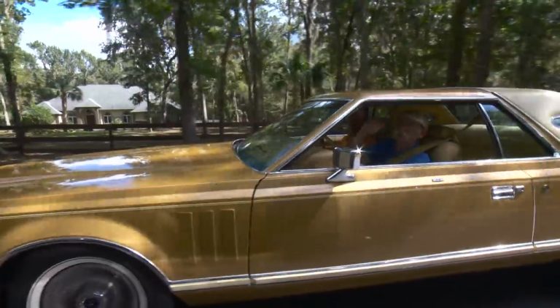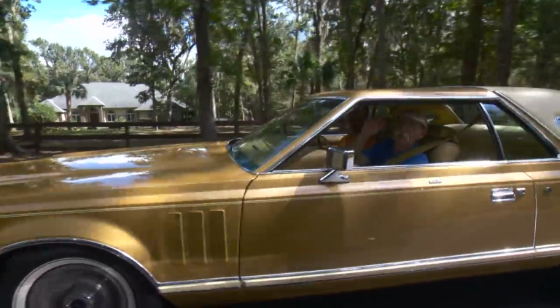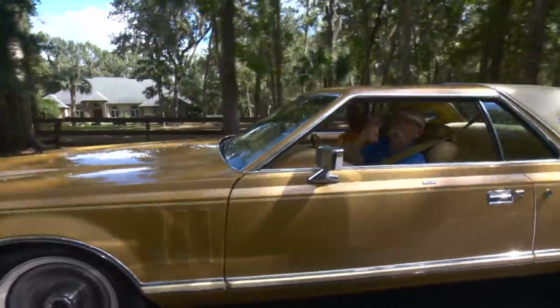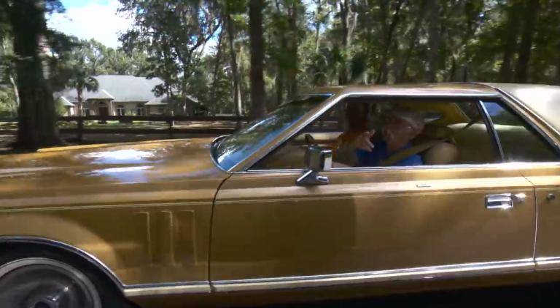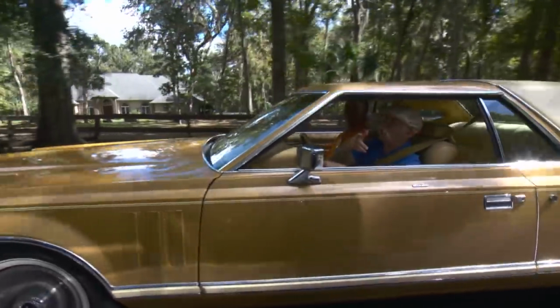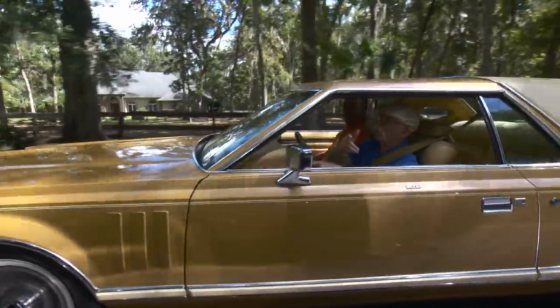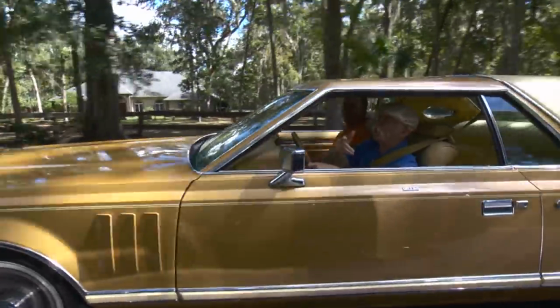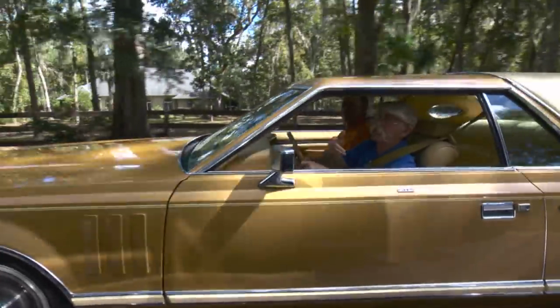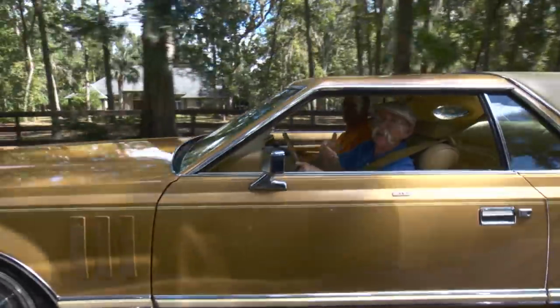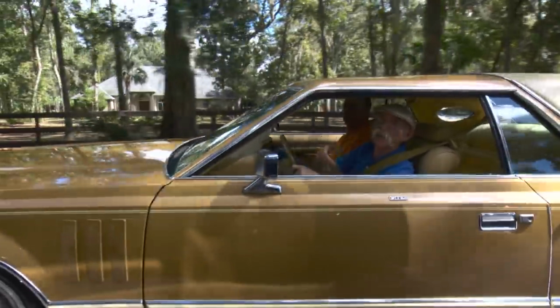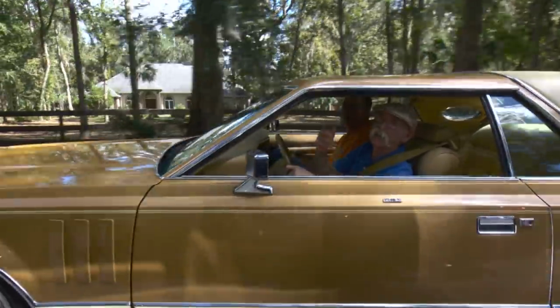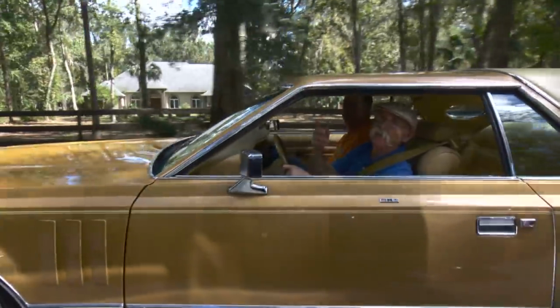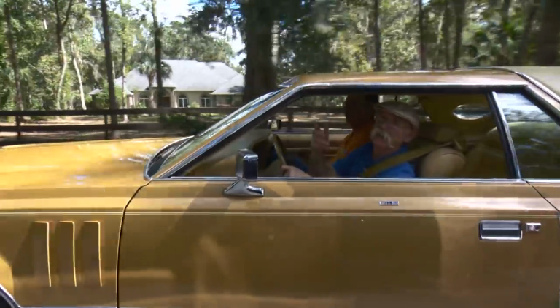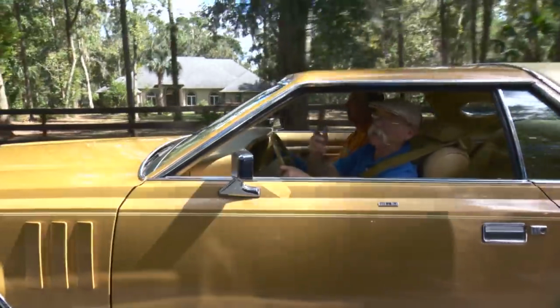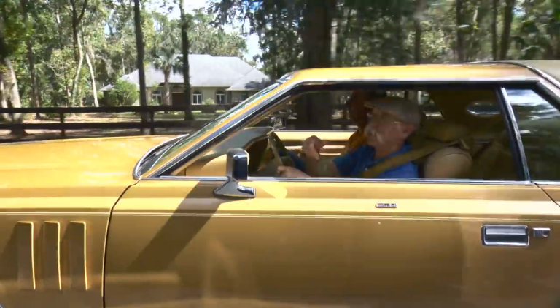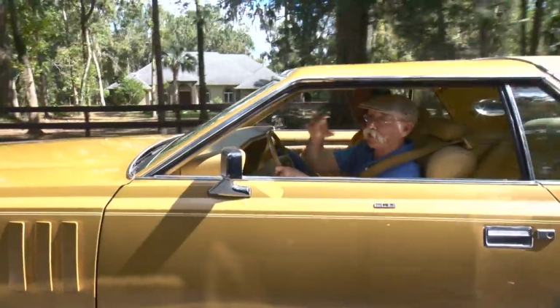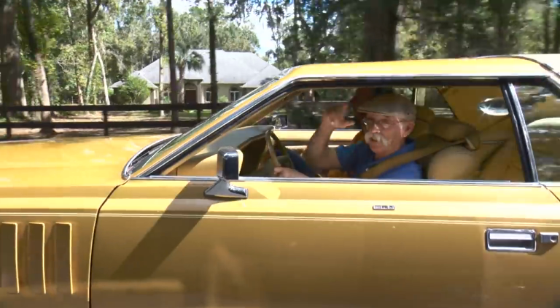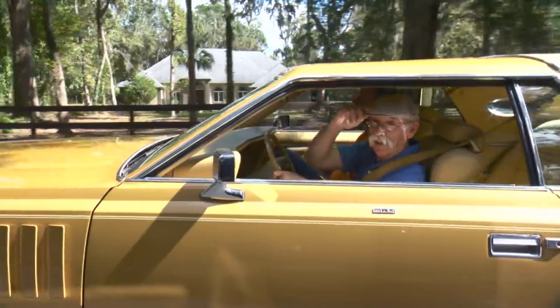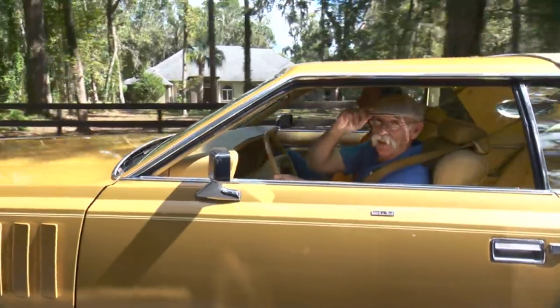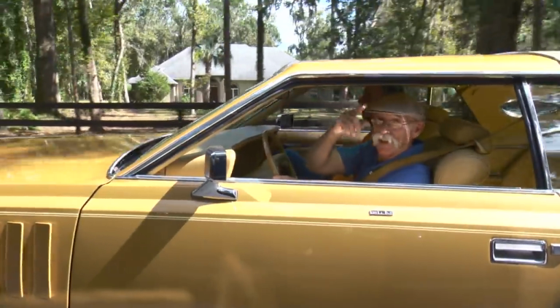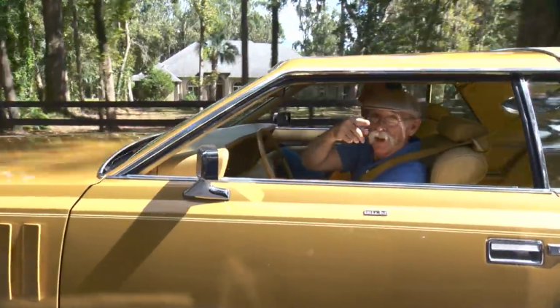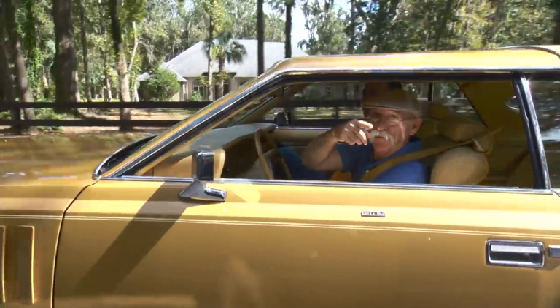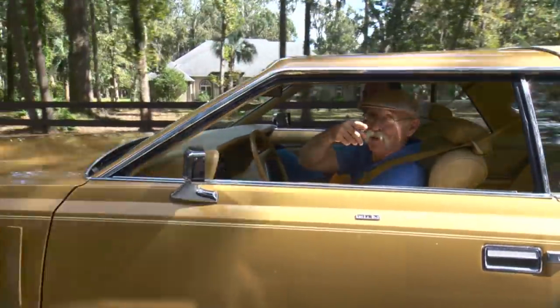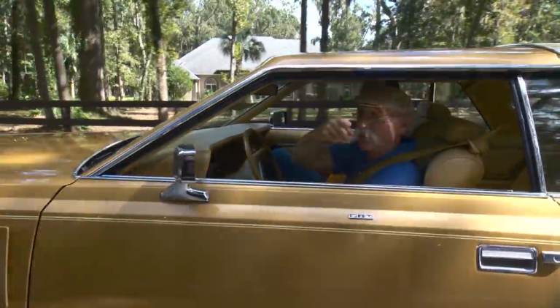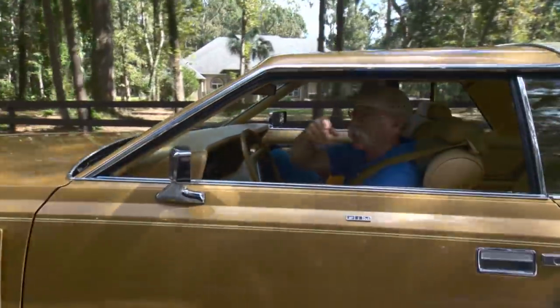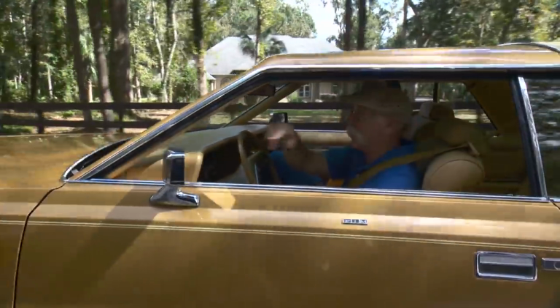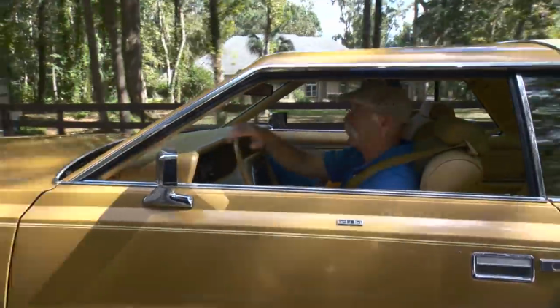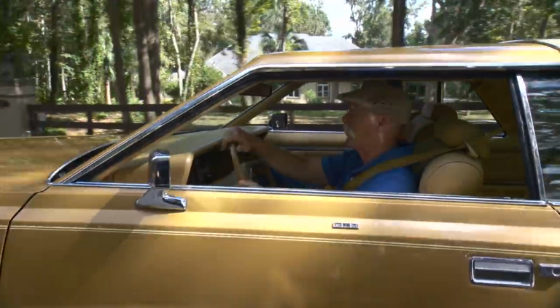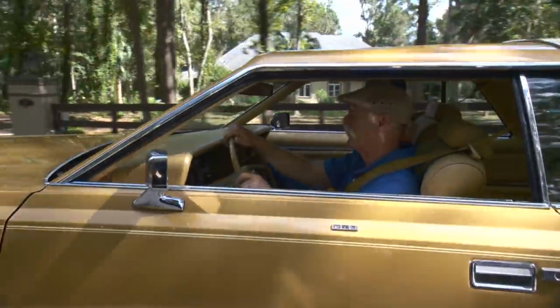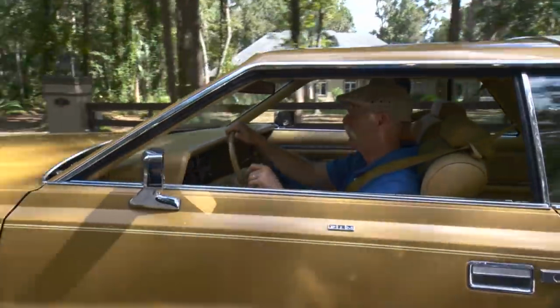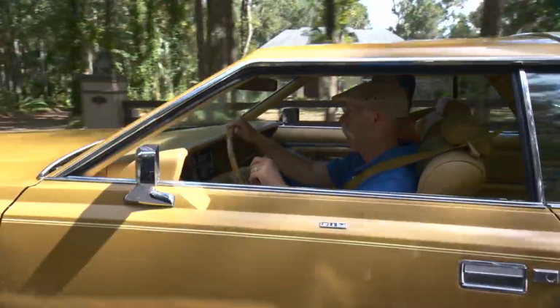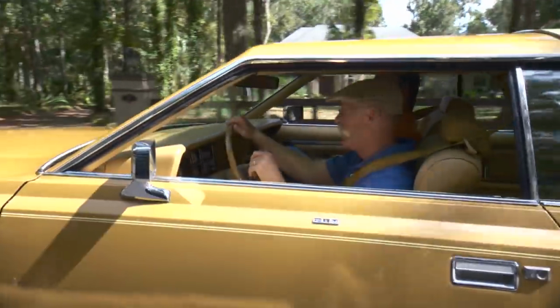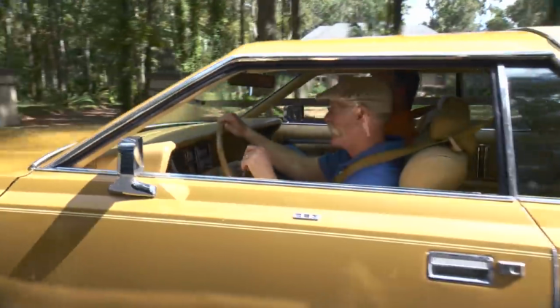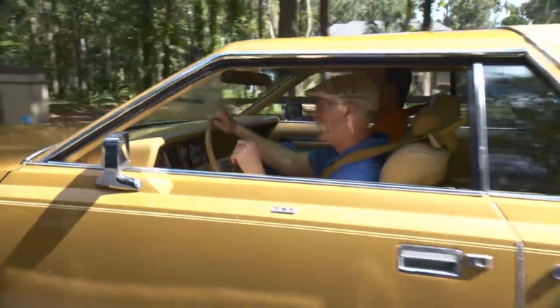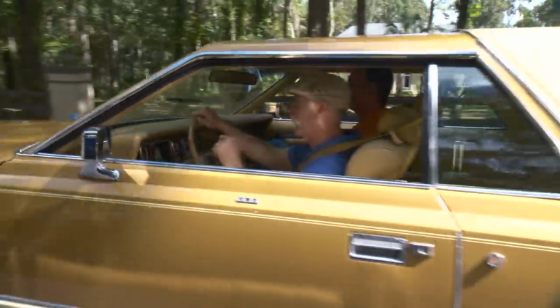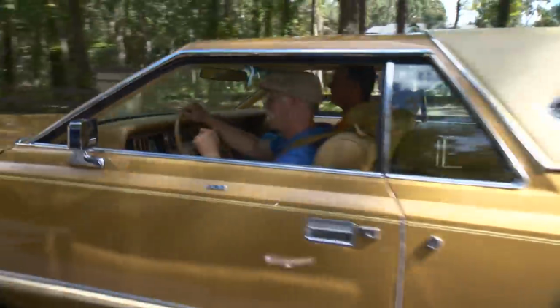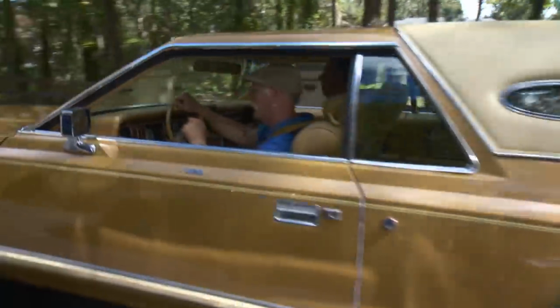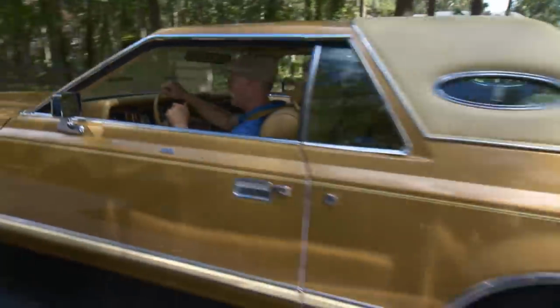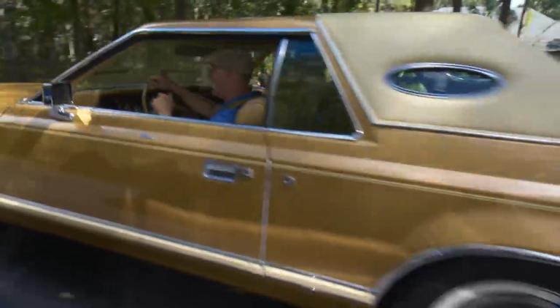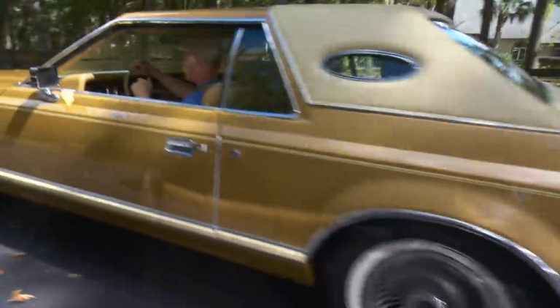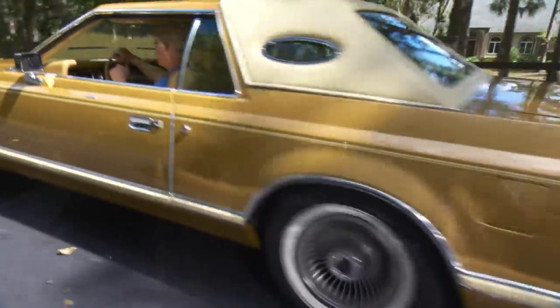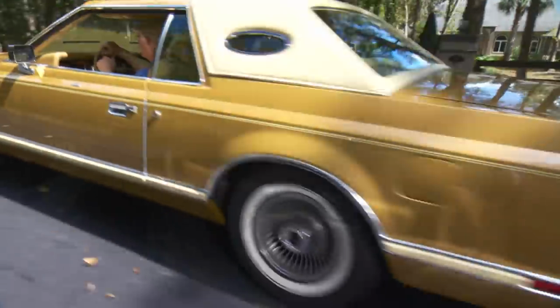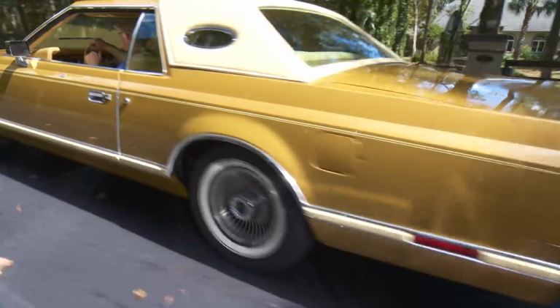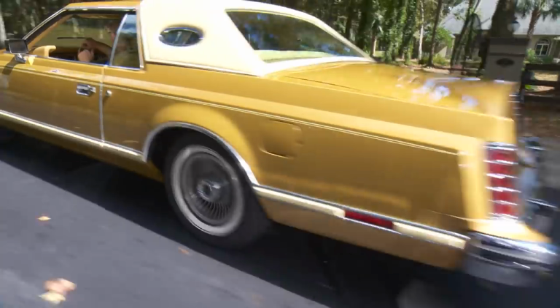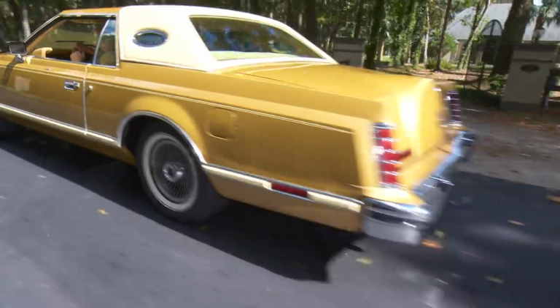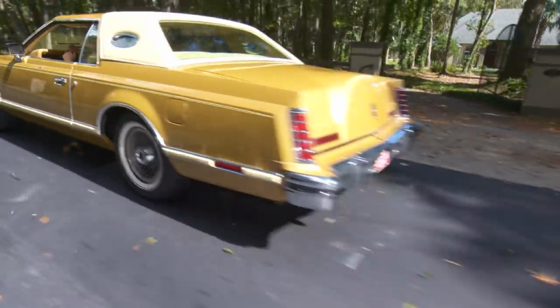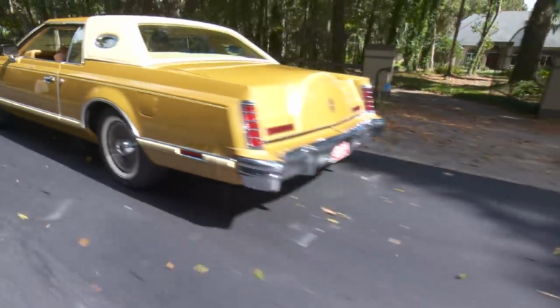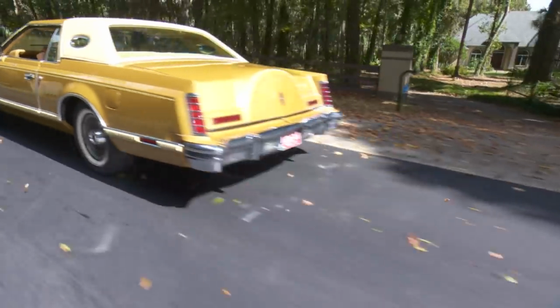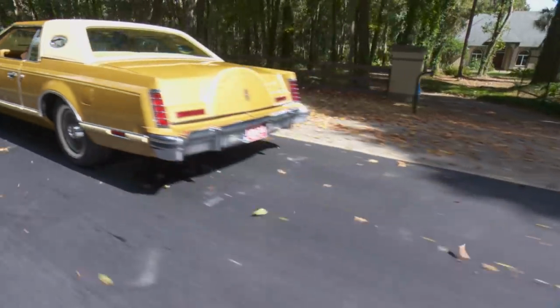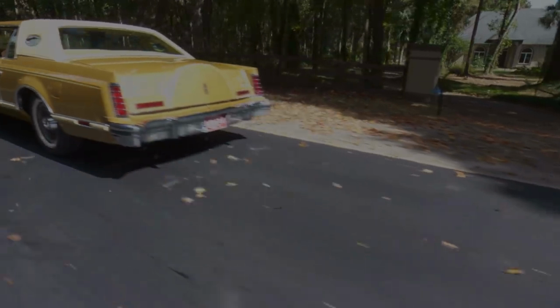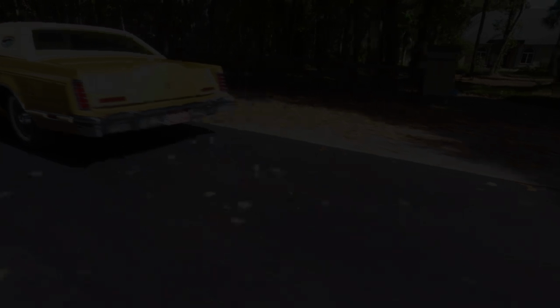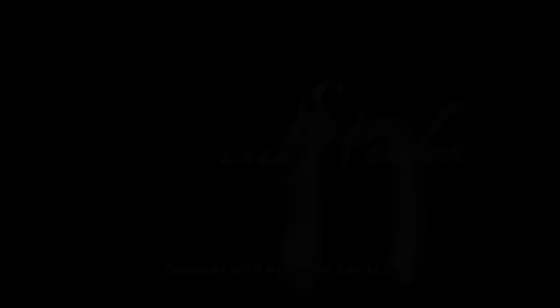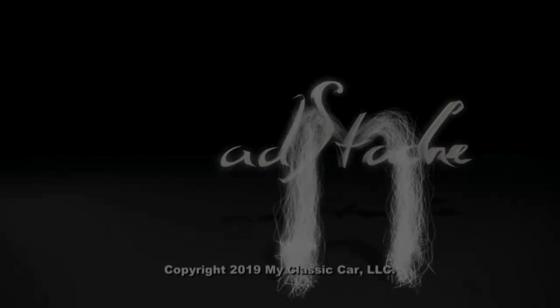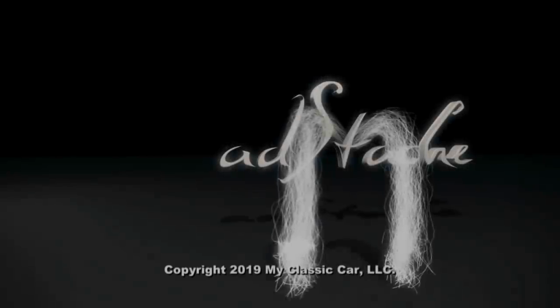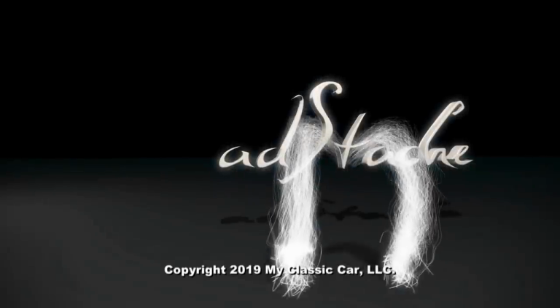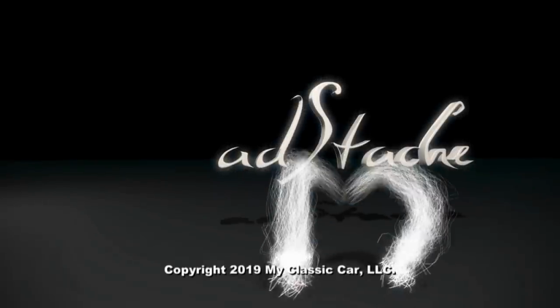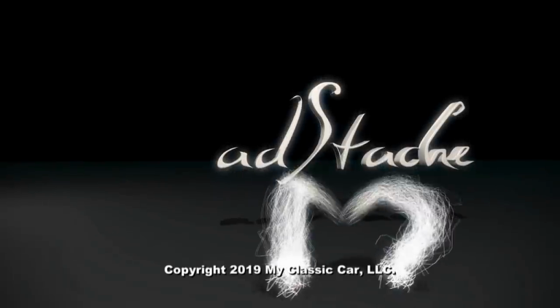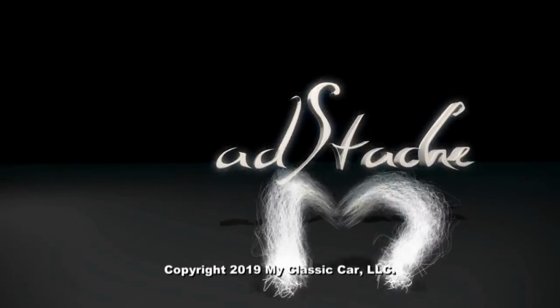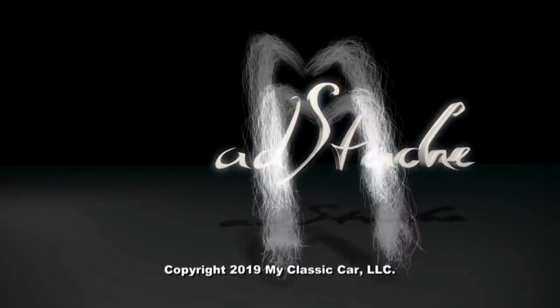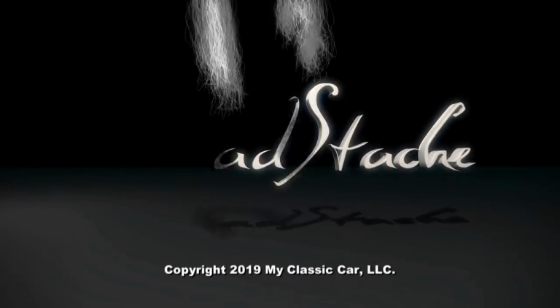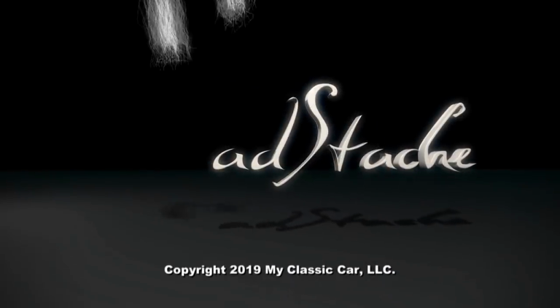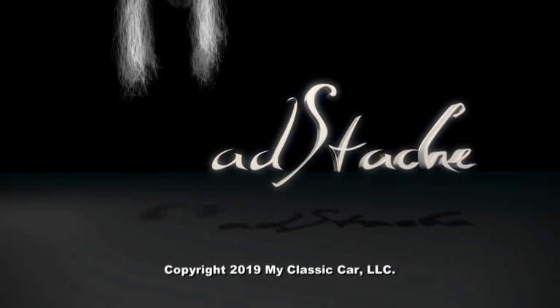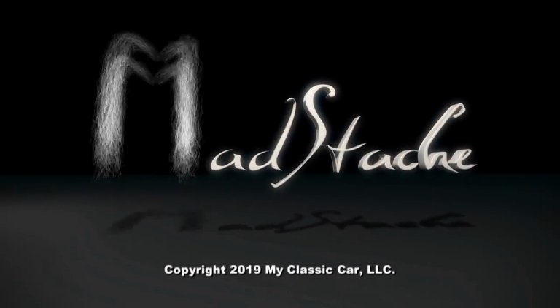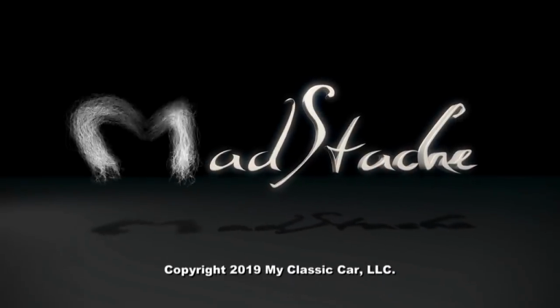It's been a real Lincoln day and I'm loving it. Happy motoring.